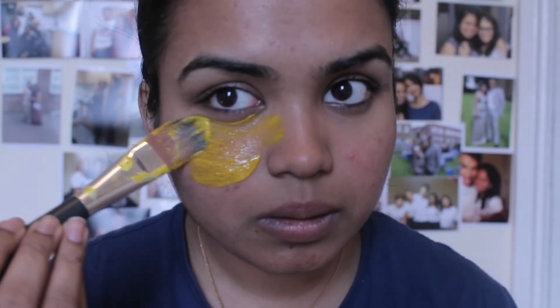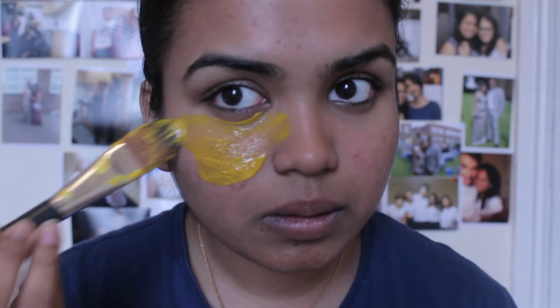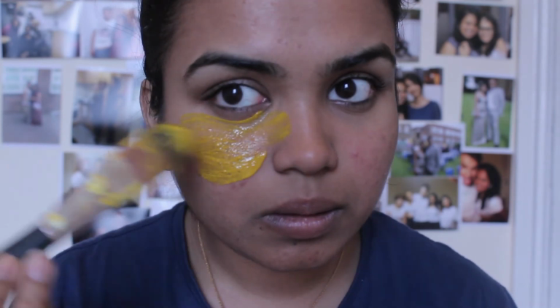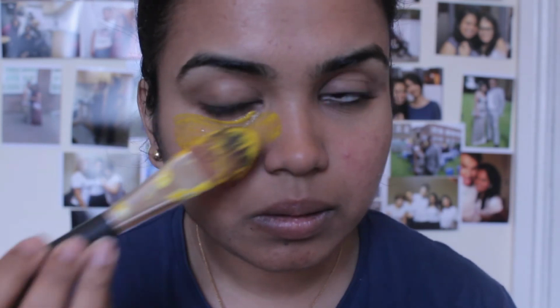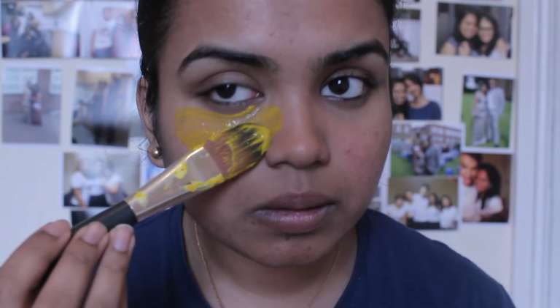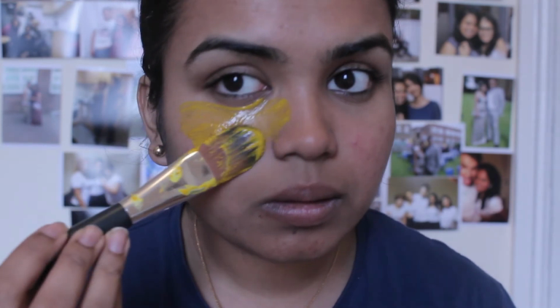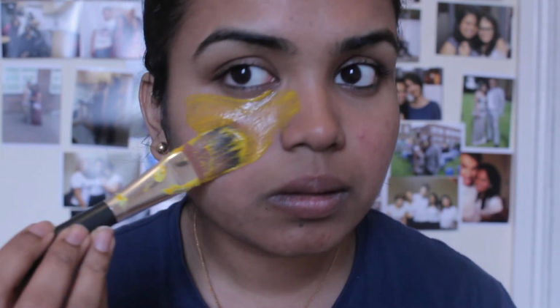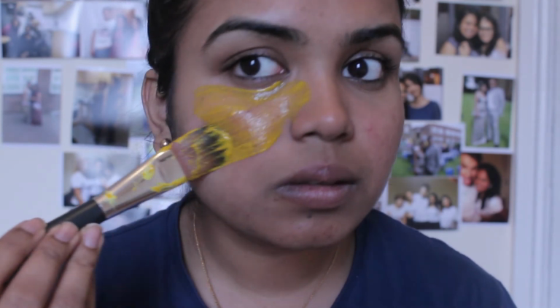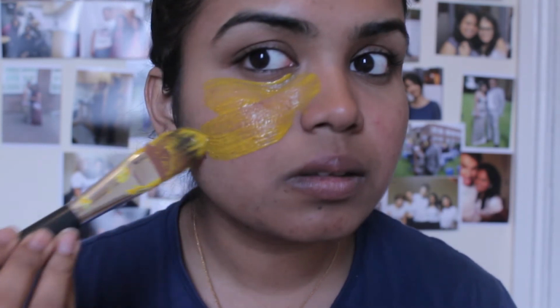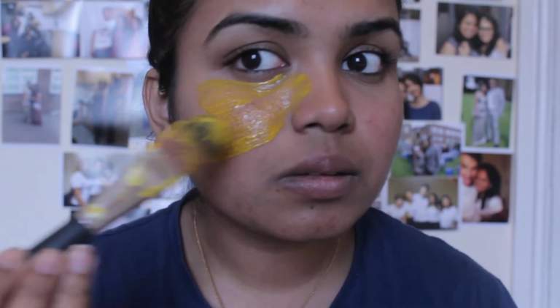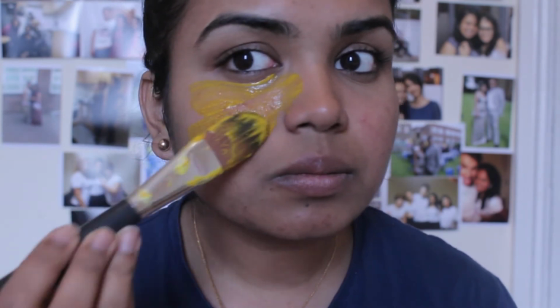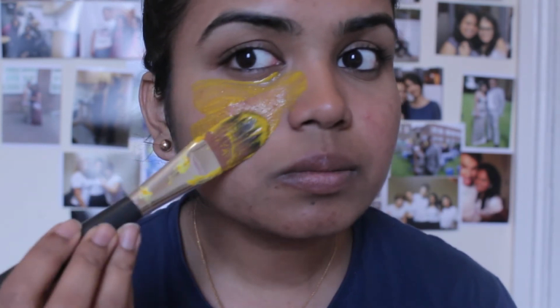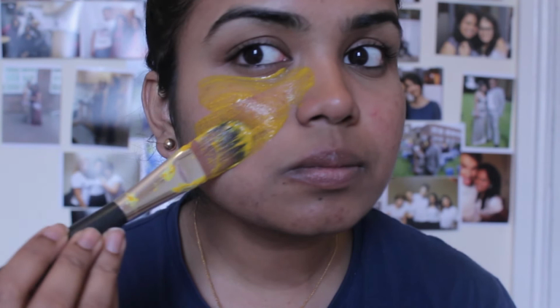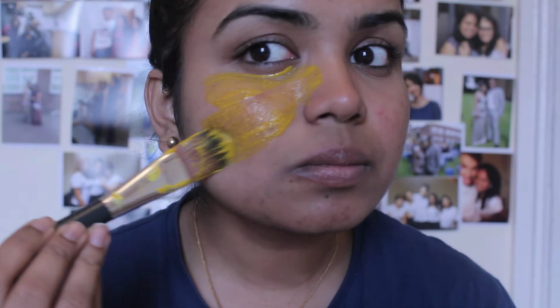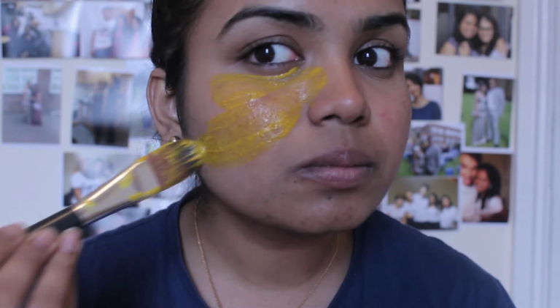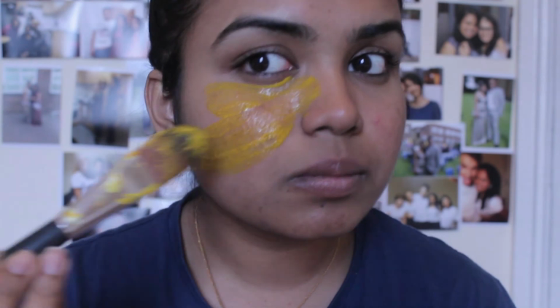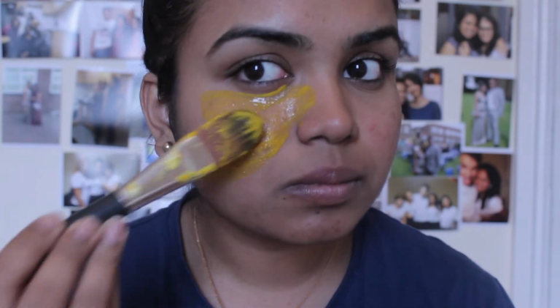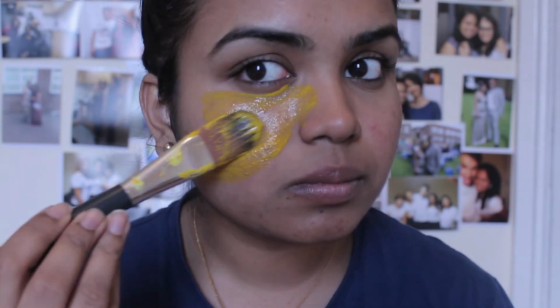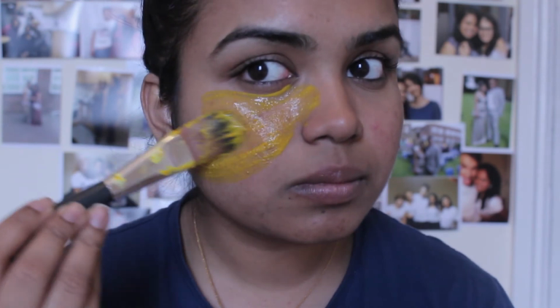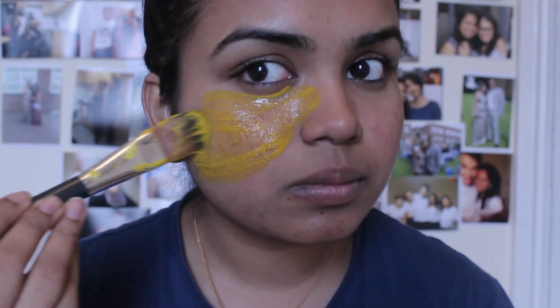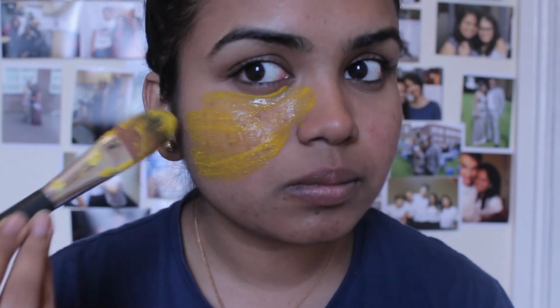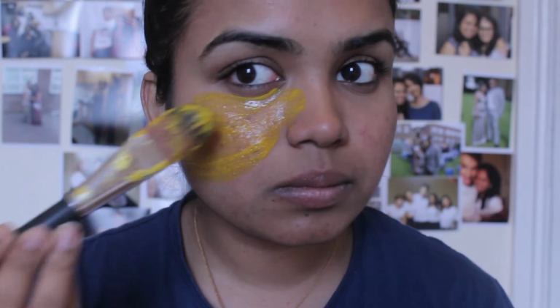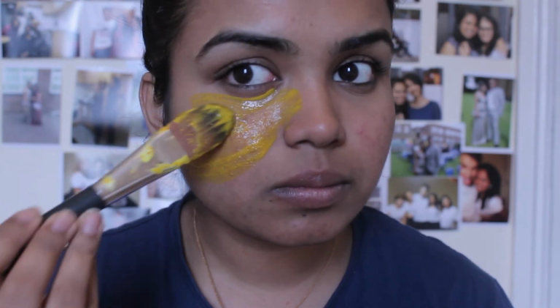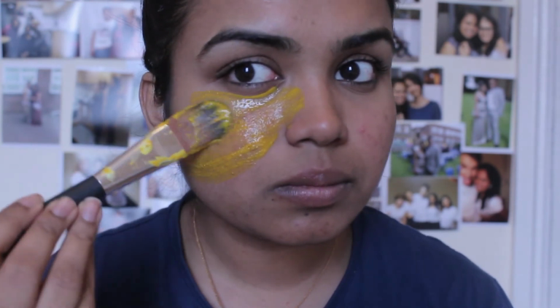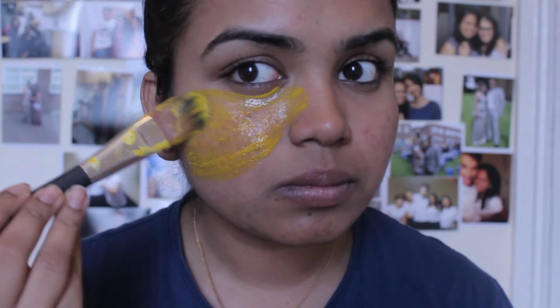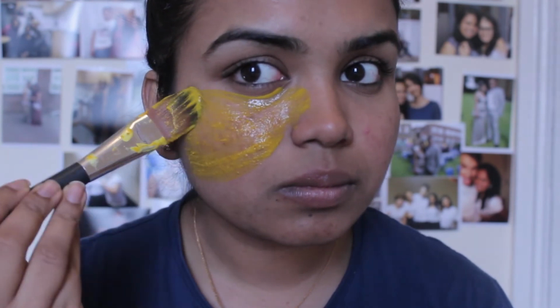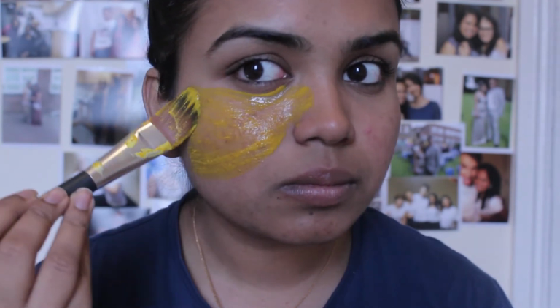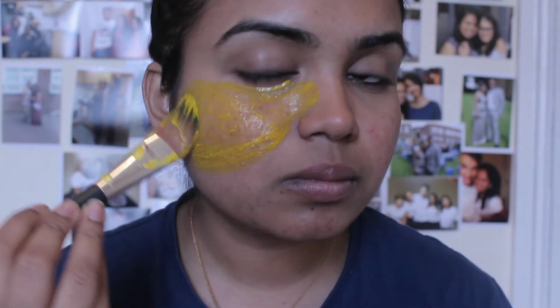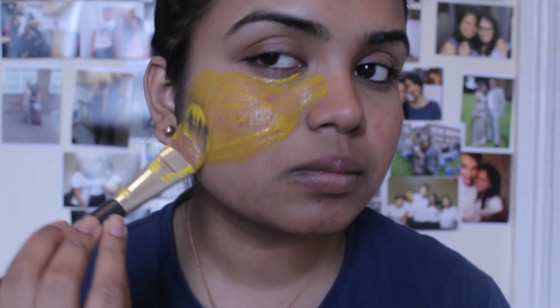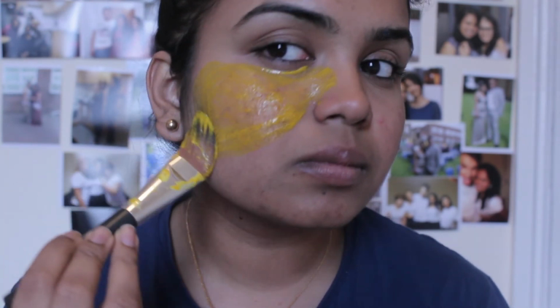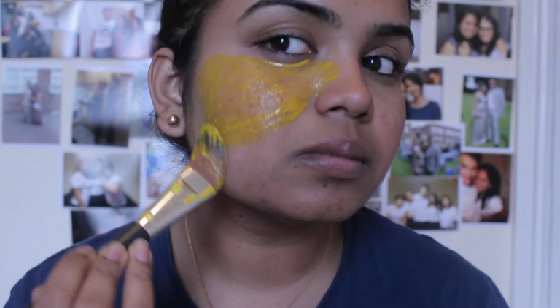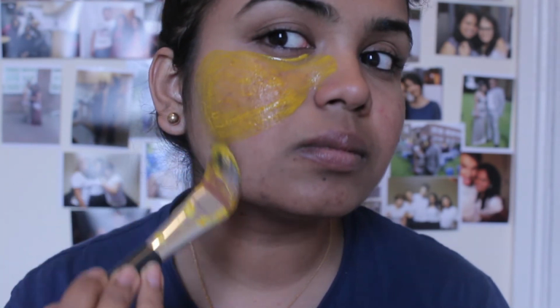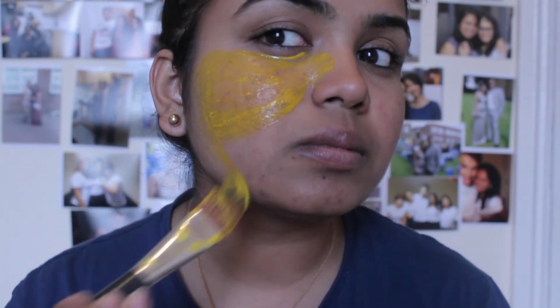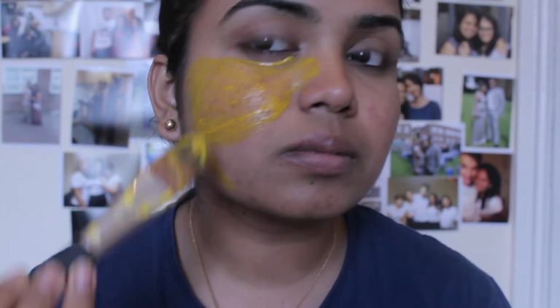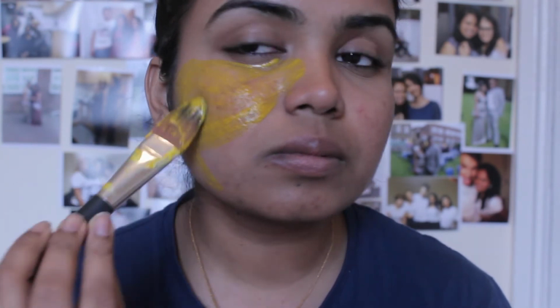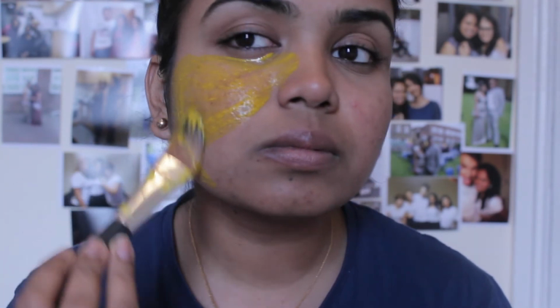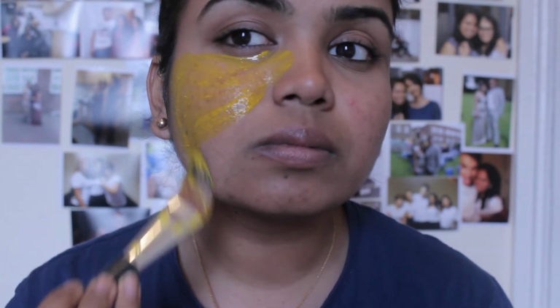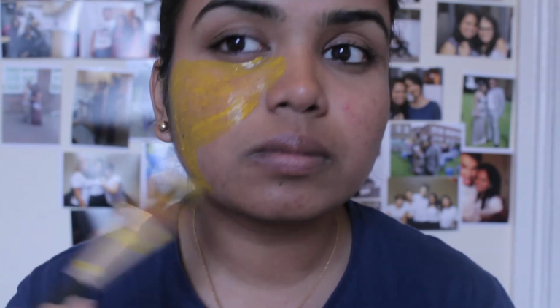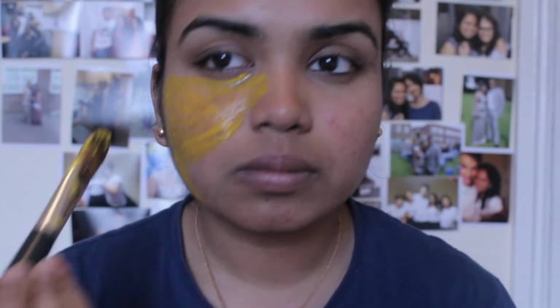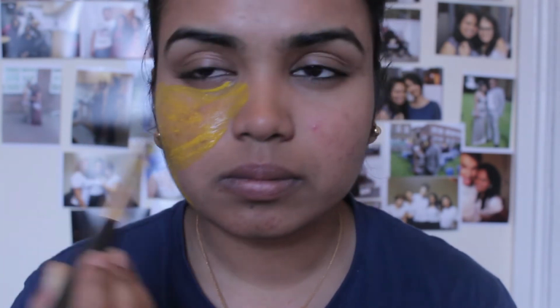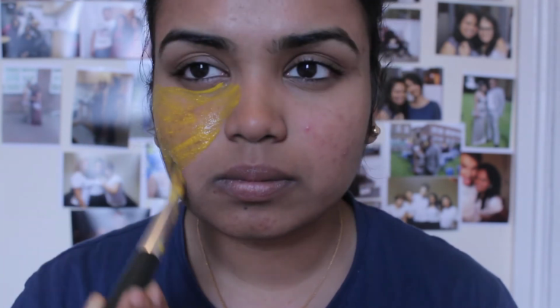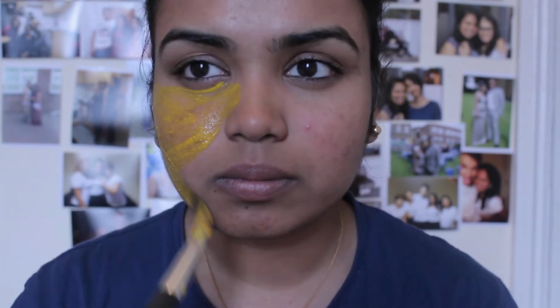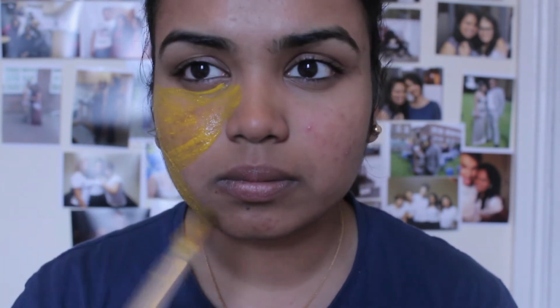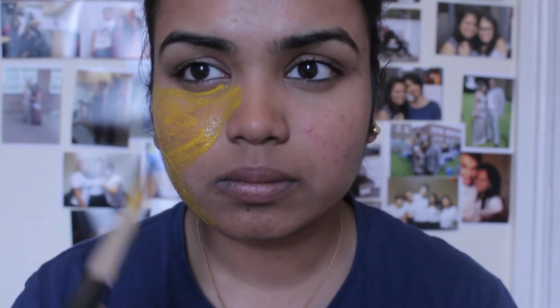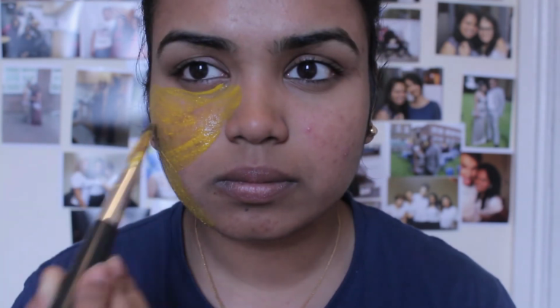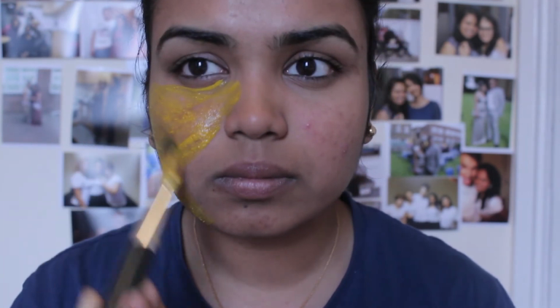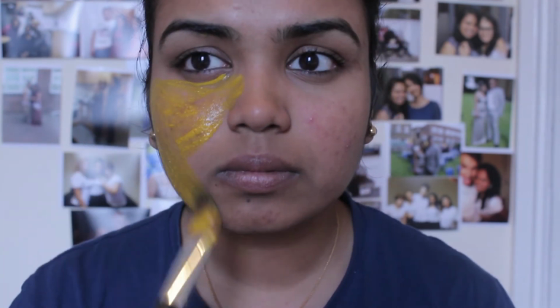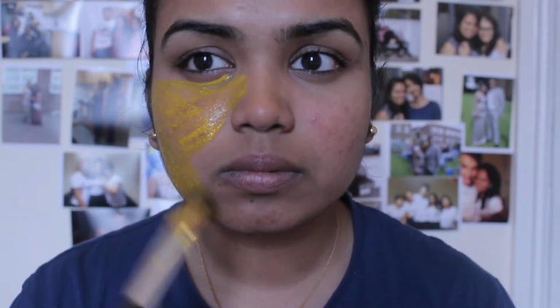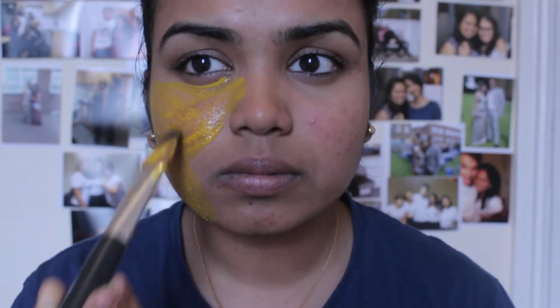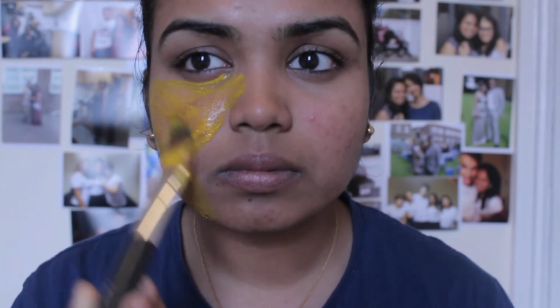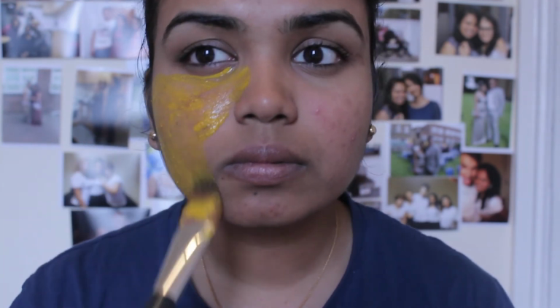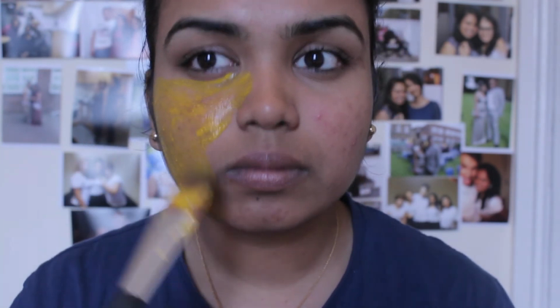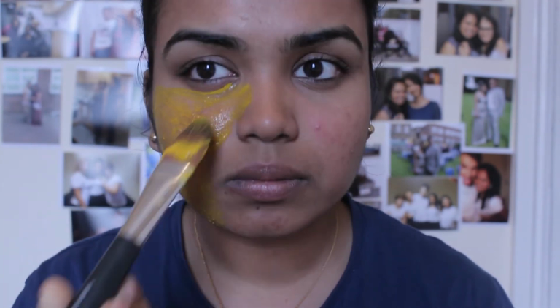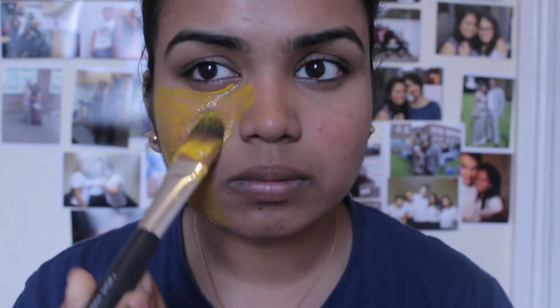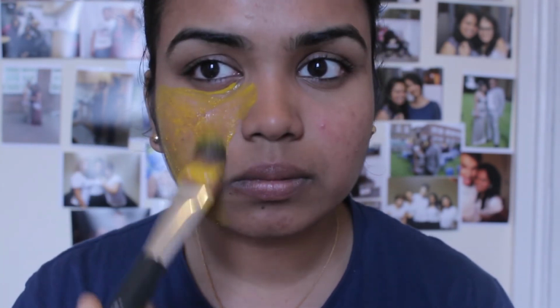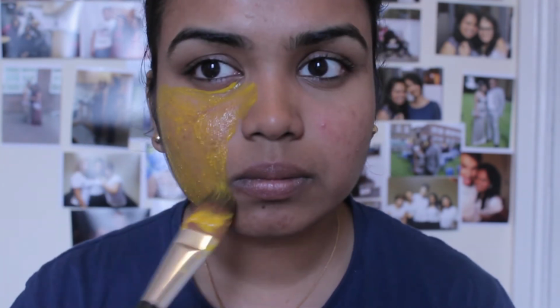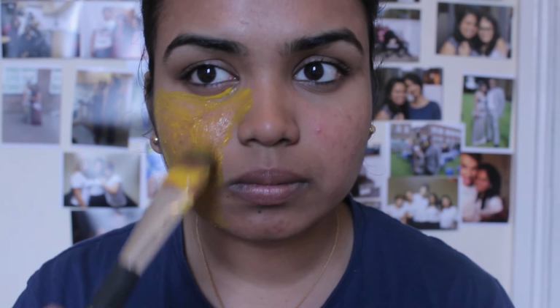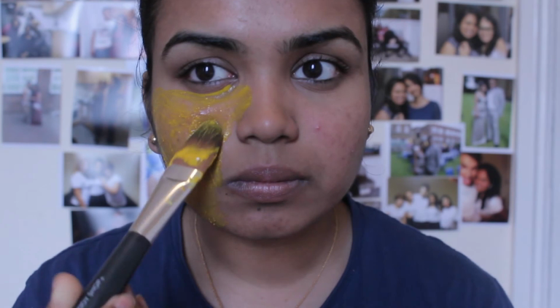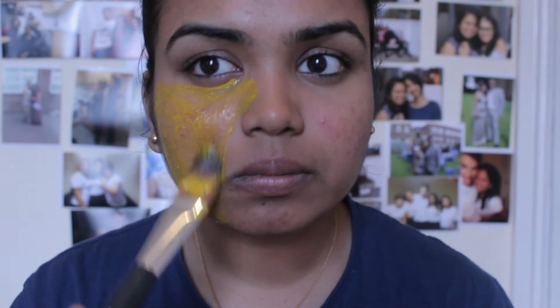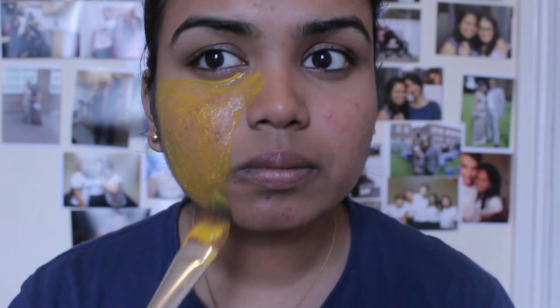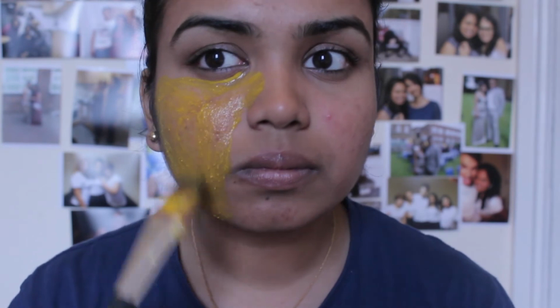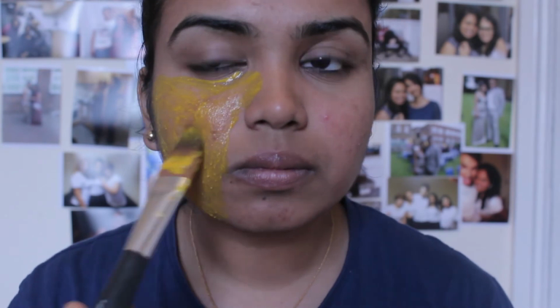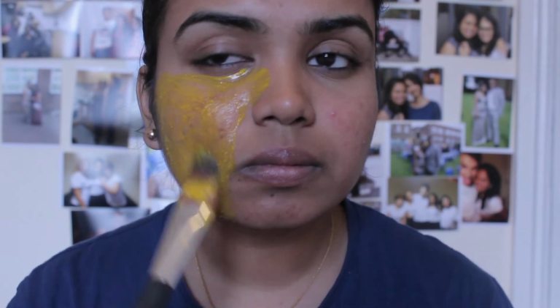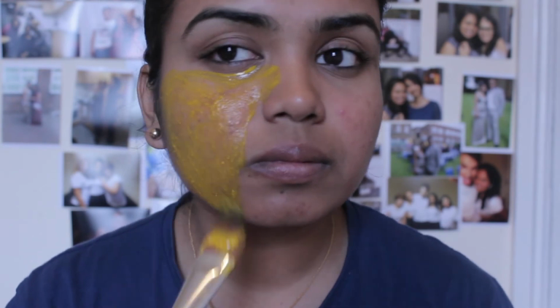For that reason, also make sure you're wearing an old t-shirt that you don't mind getting turmeric stains on. So why is turmeric good for your face?